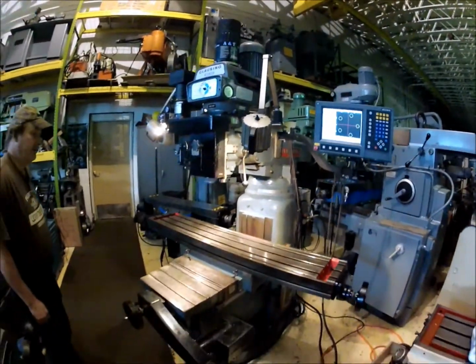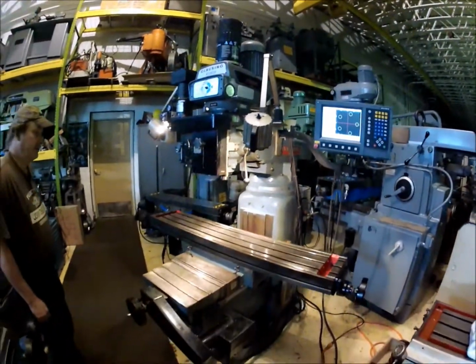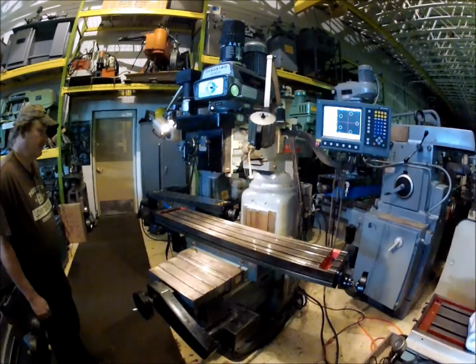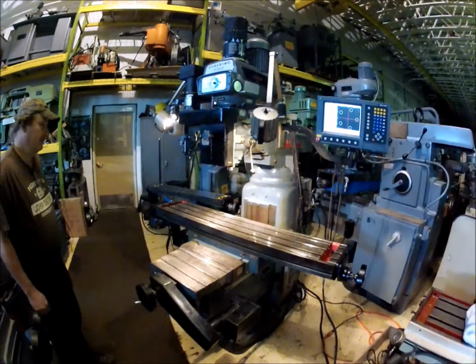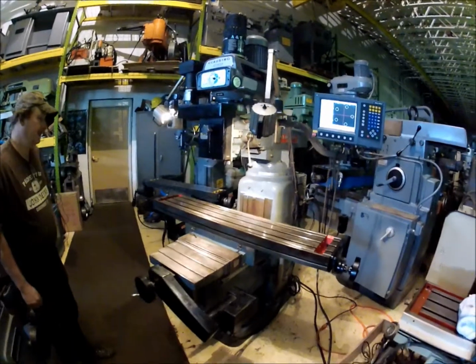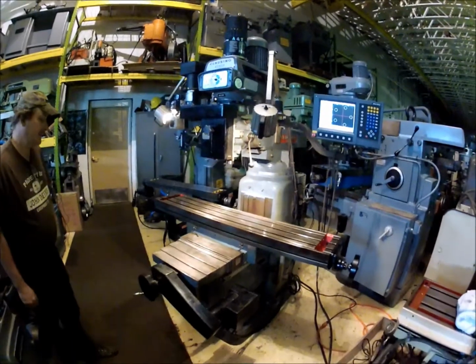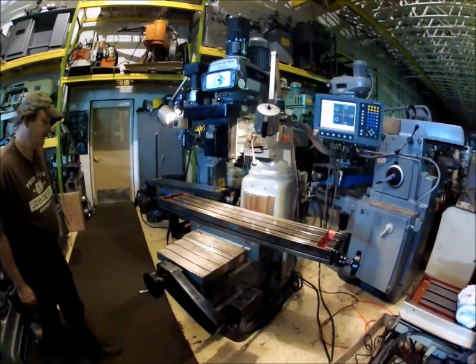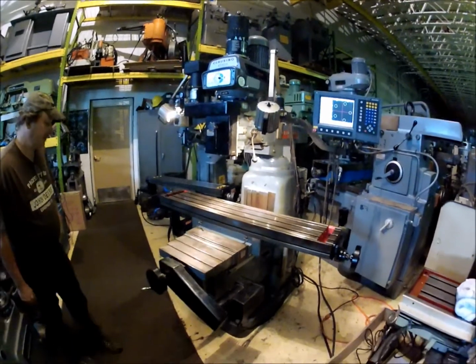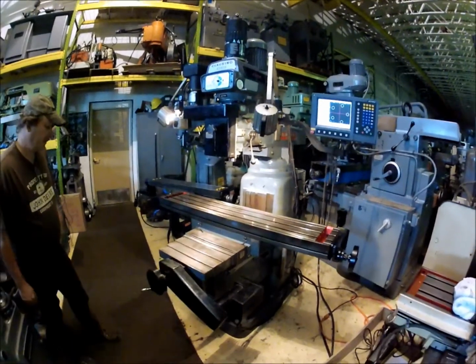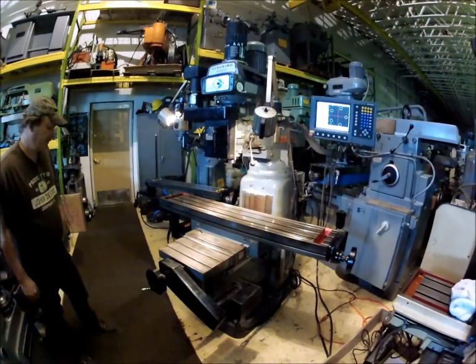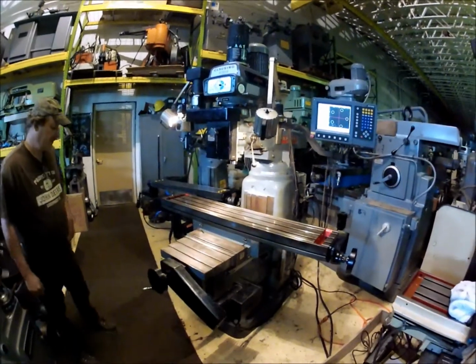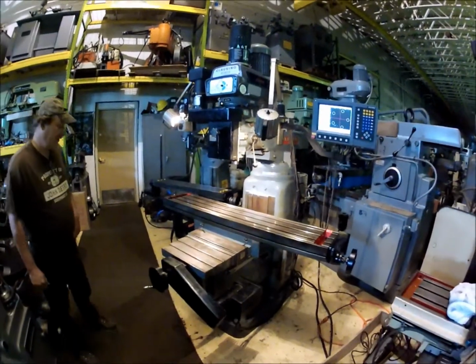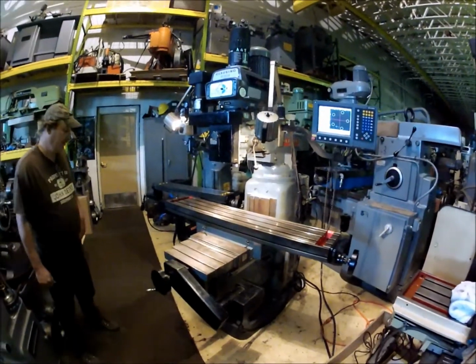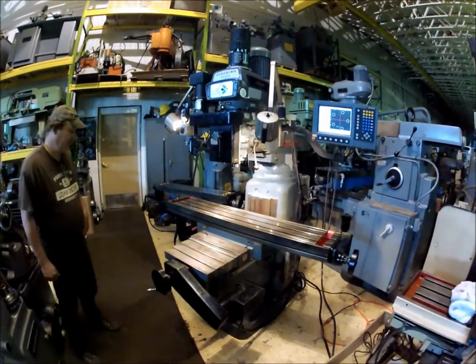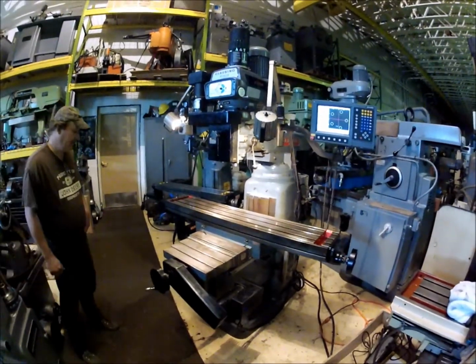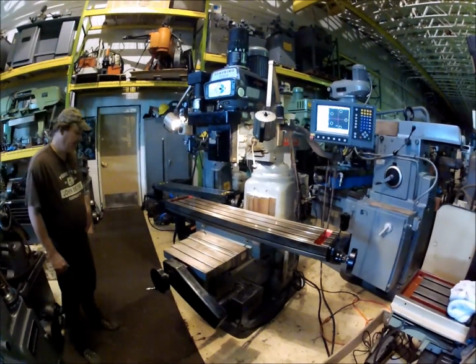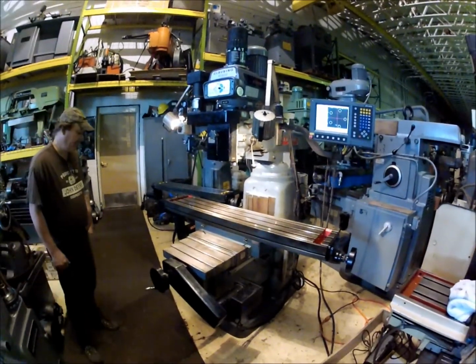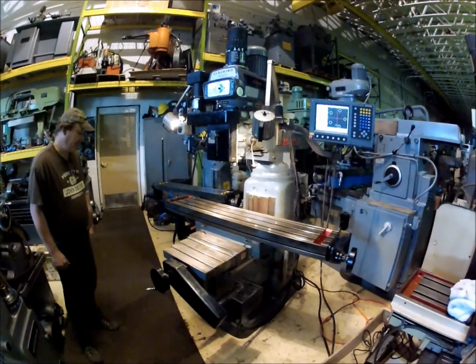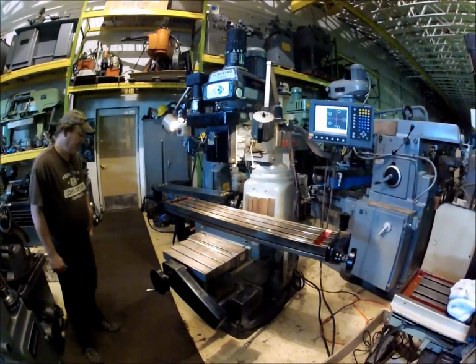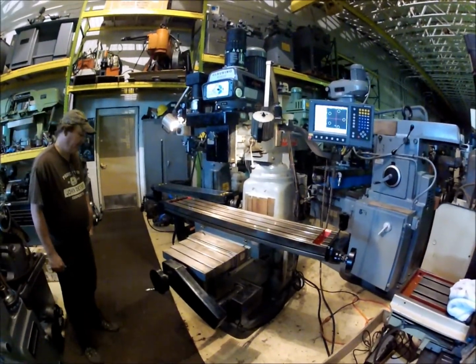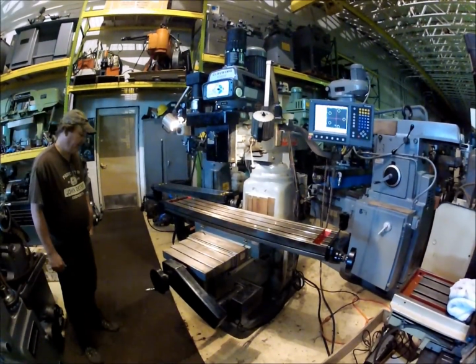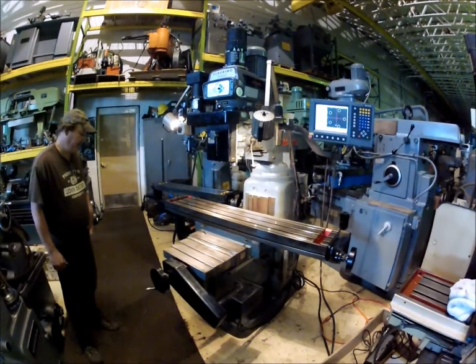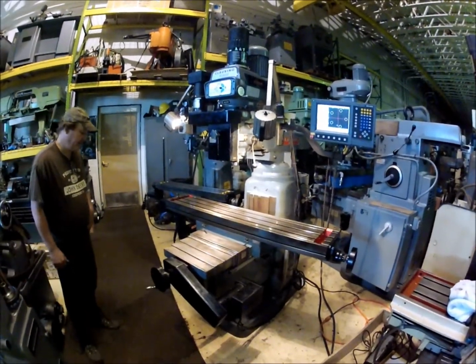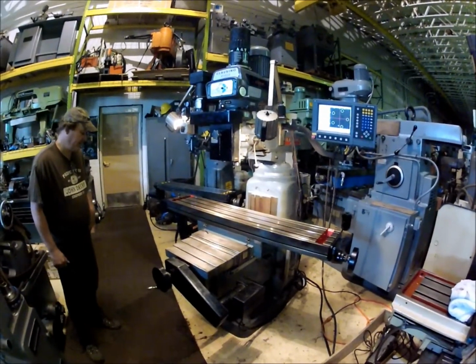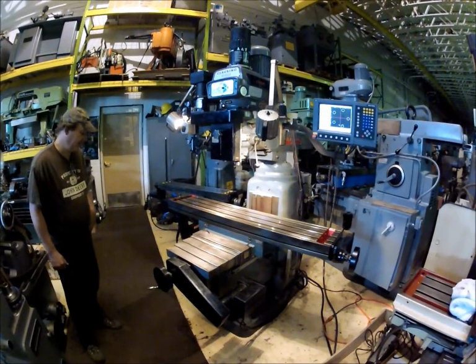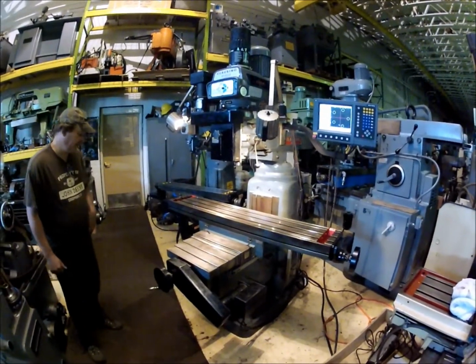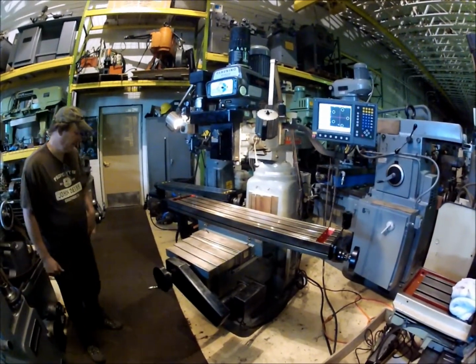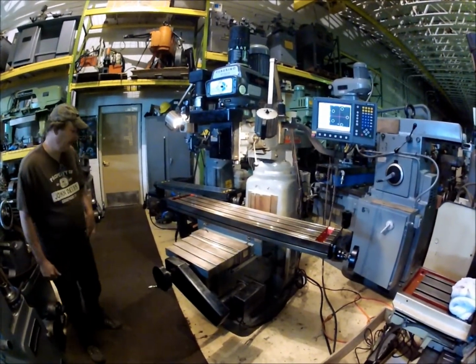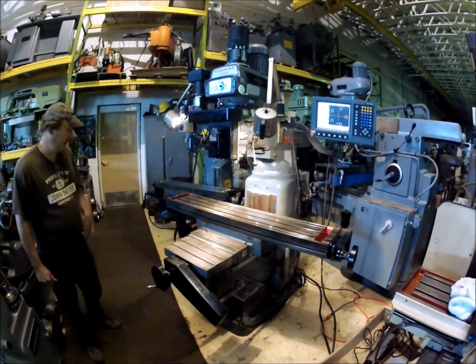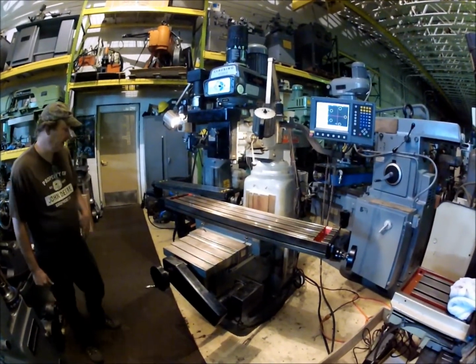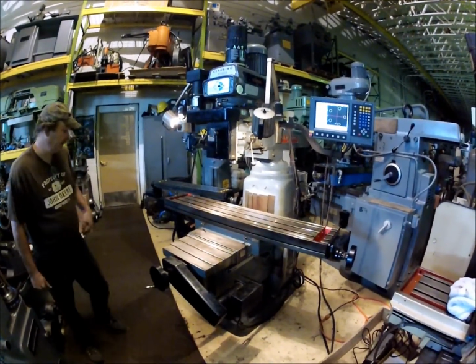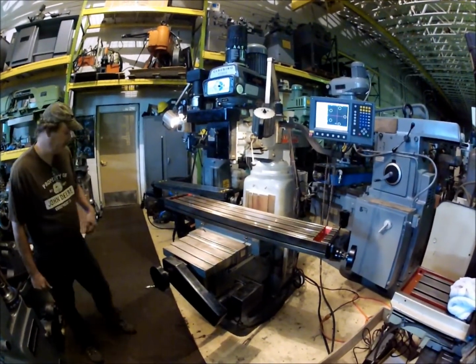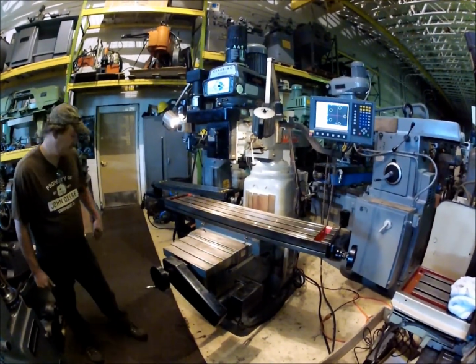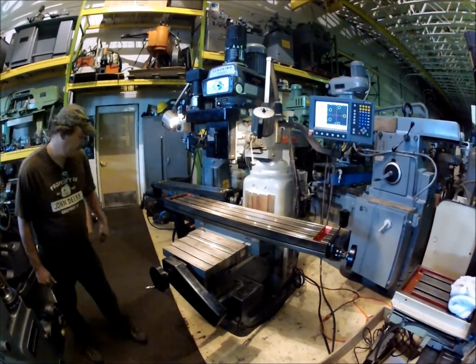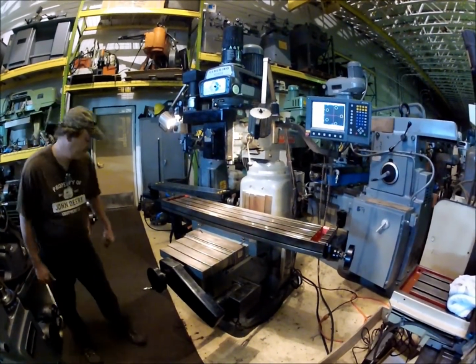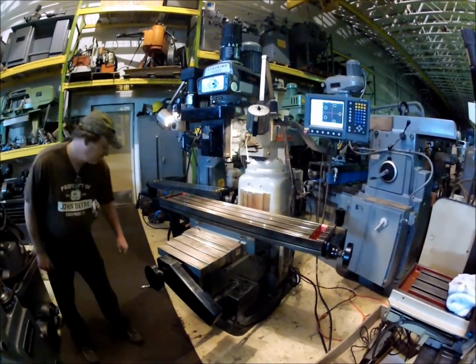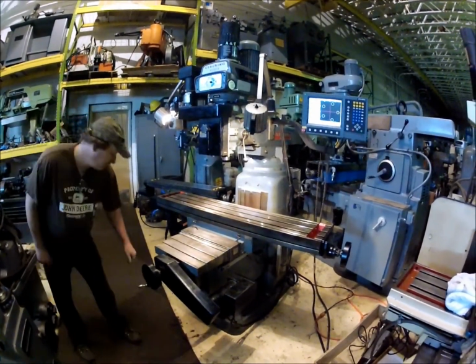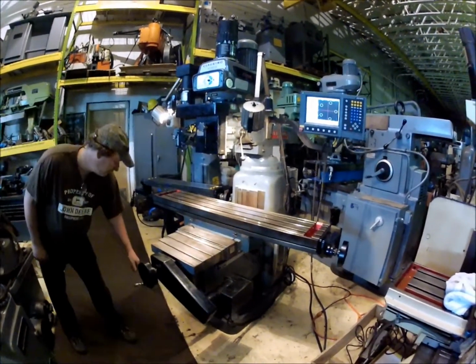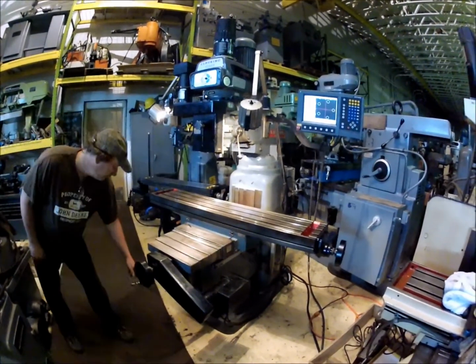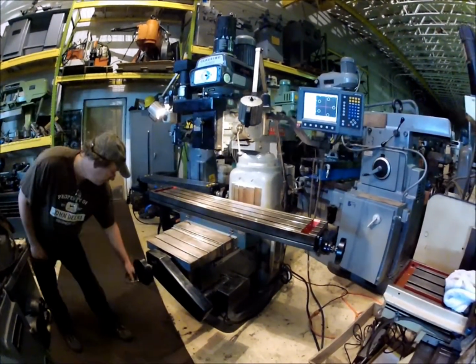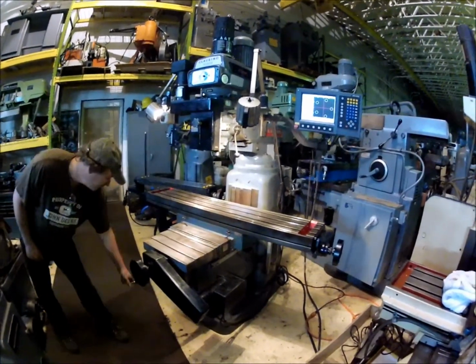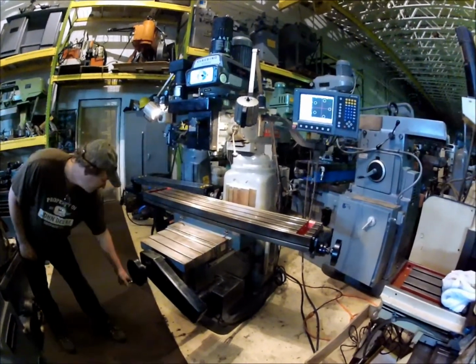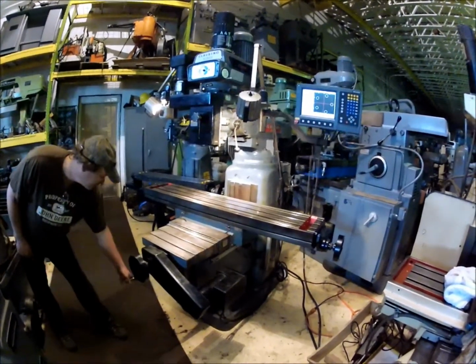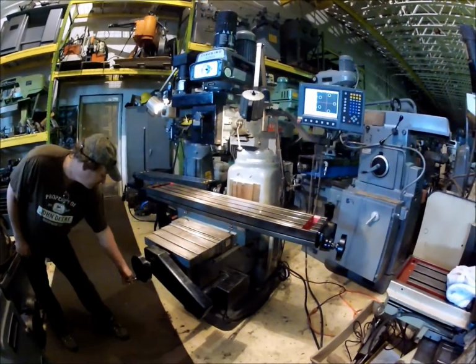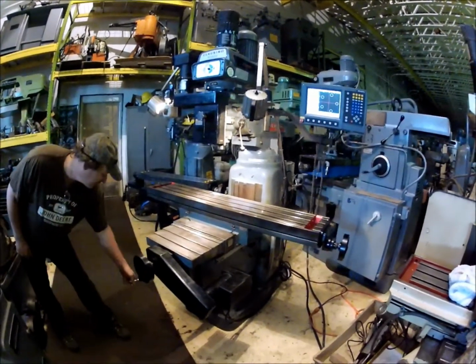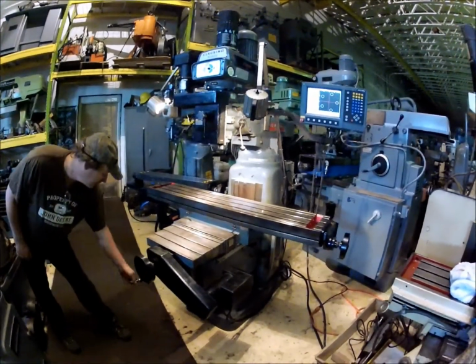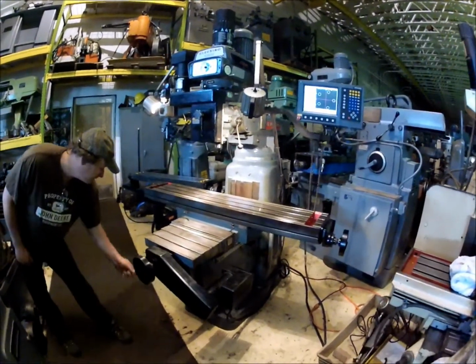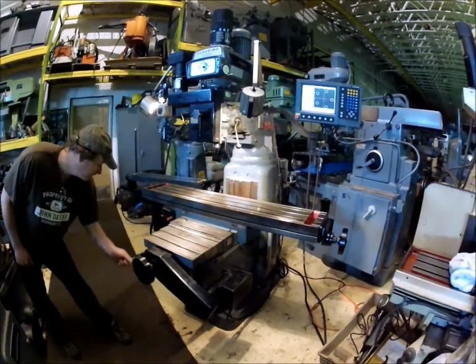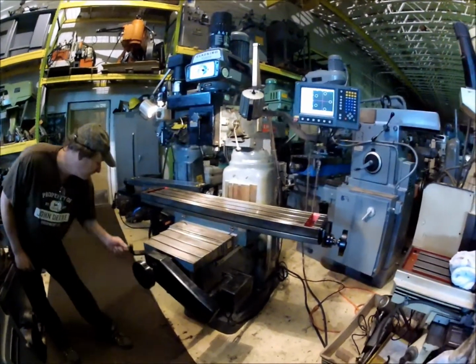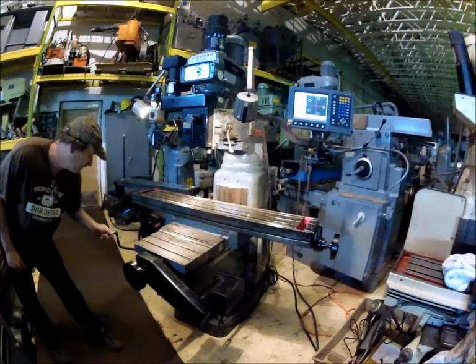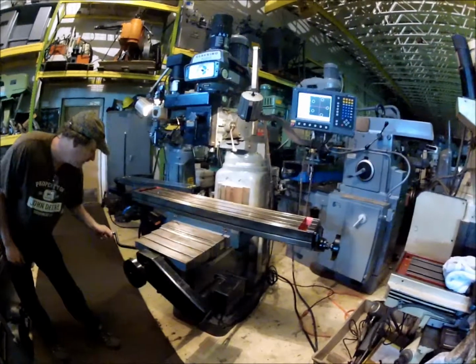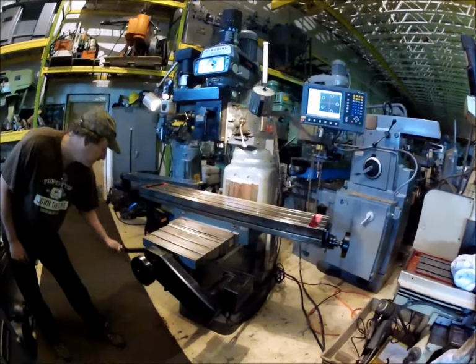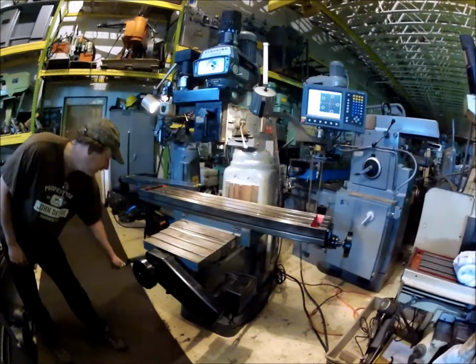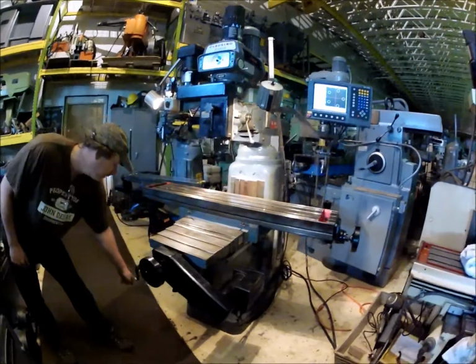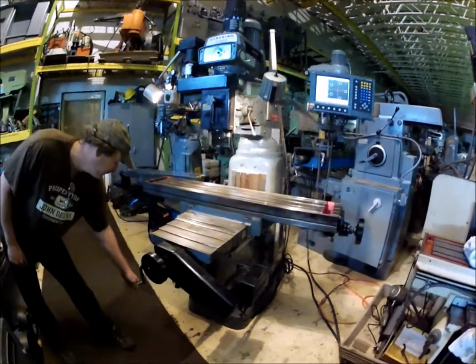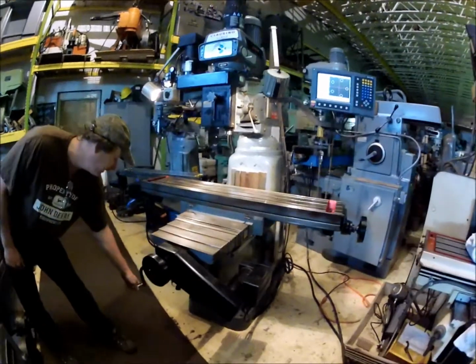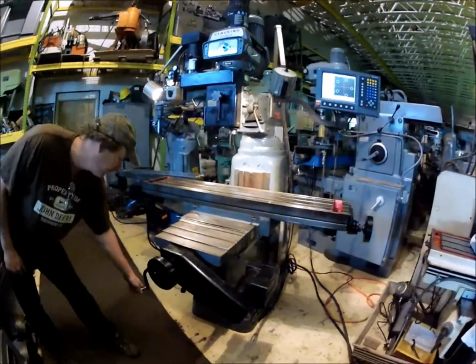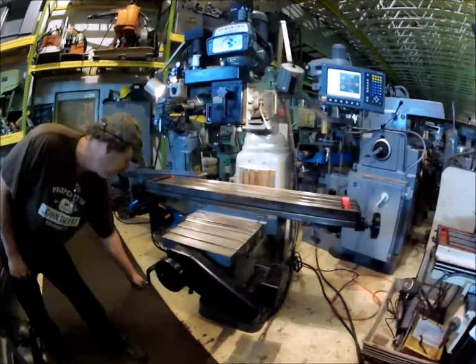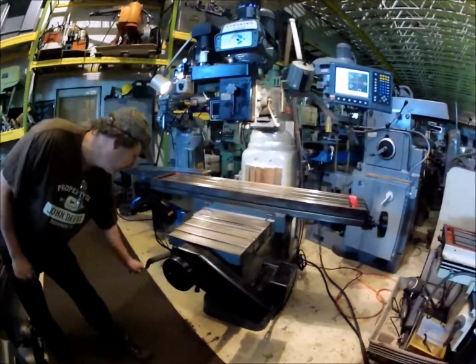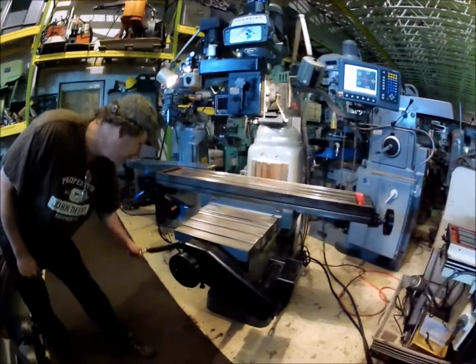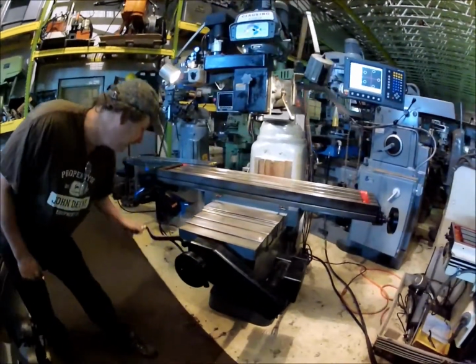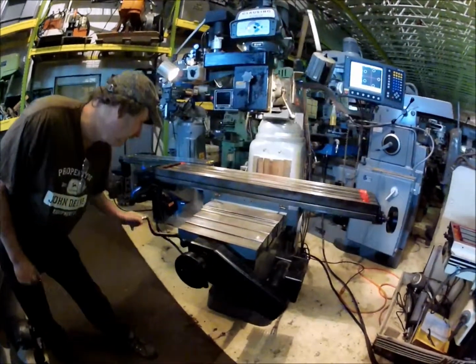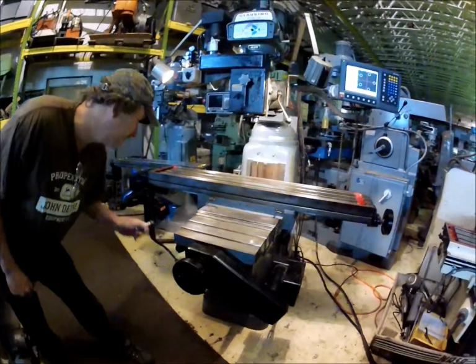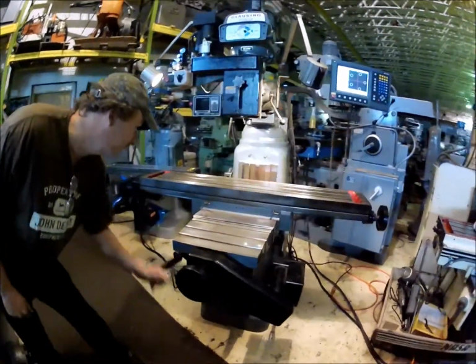It's got an air corner balanced knee on it, which makes the knee crank up and down a lot easier.